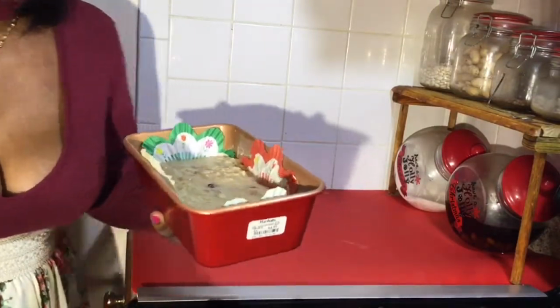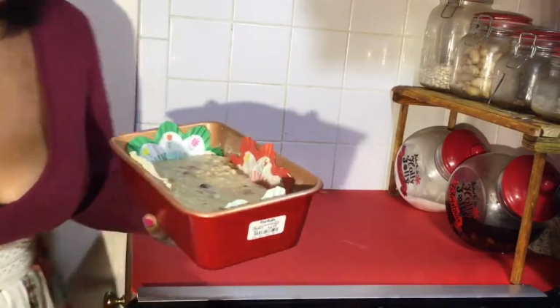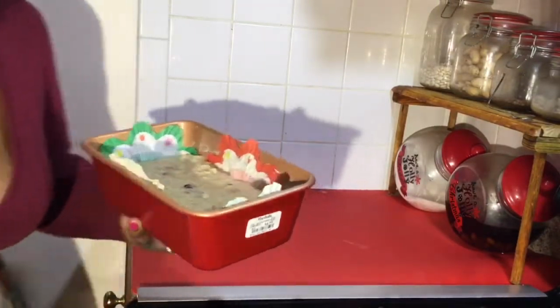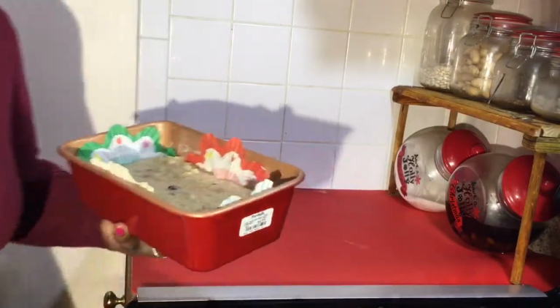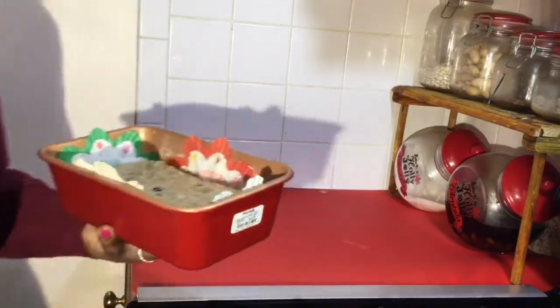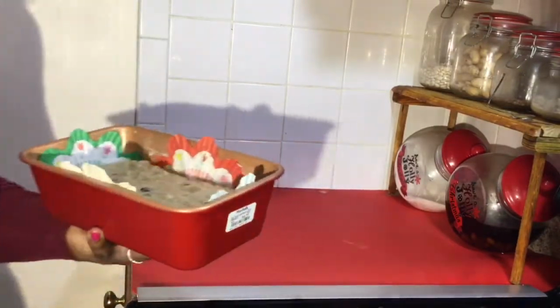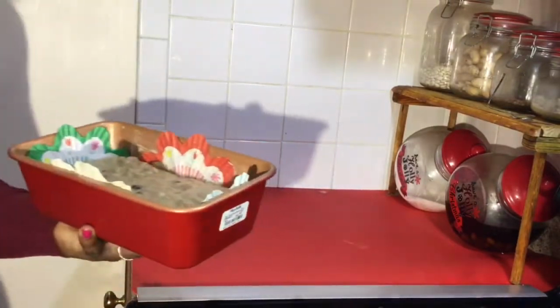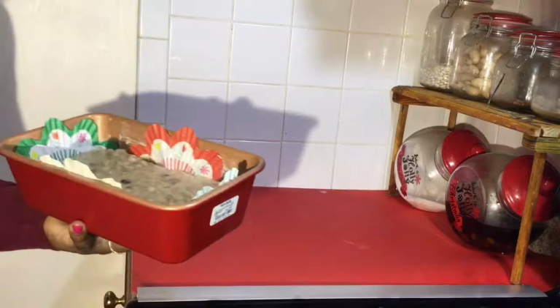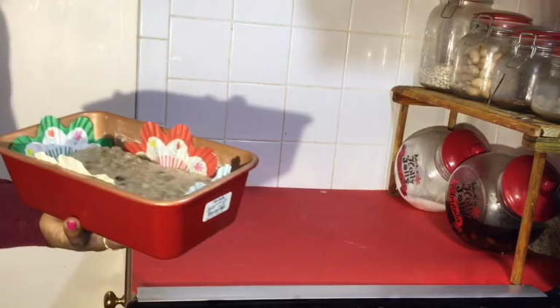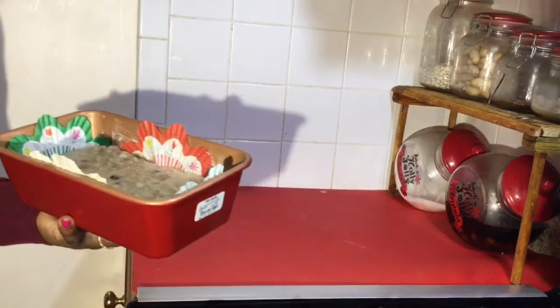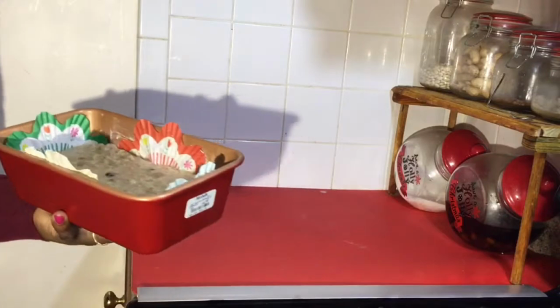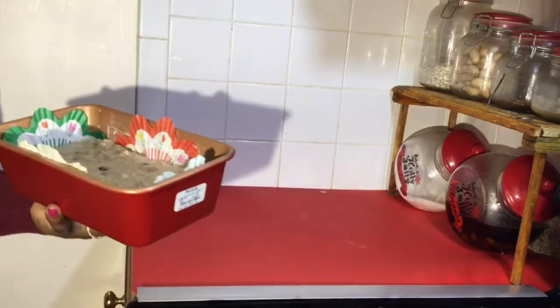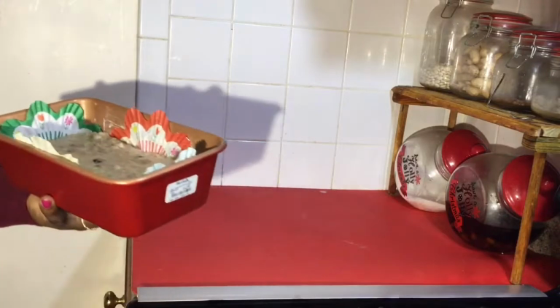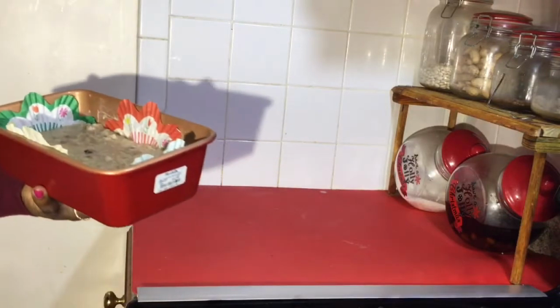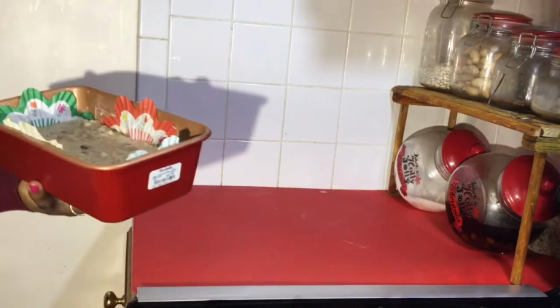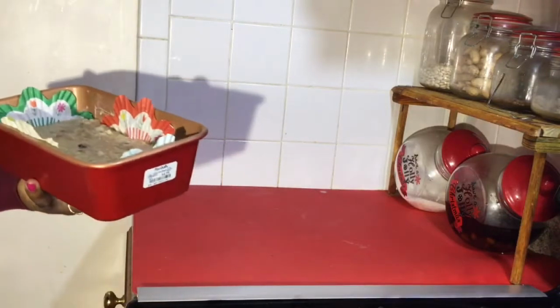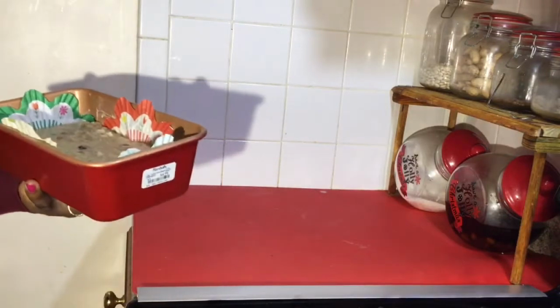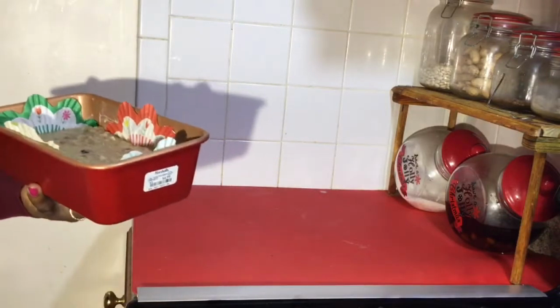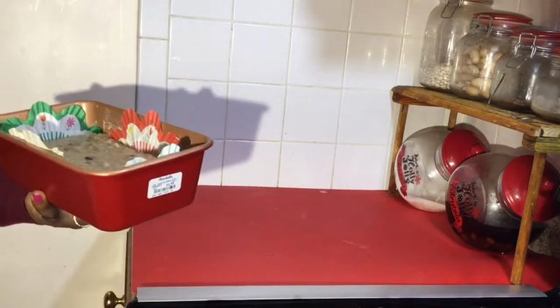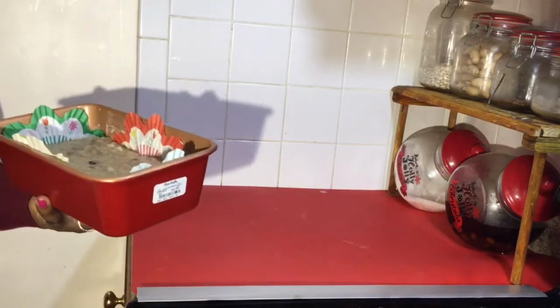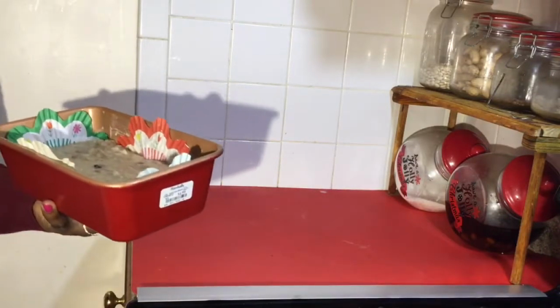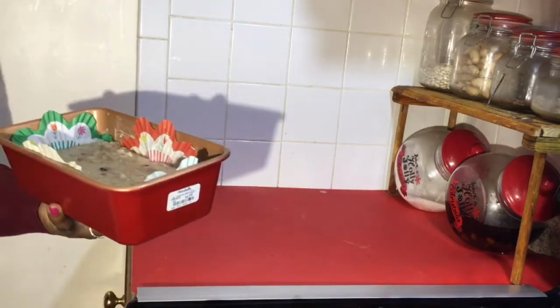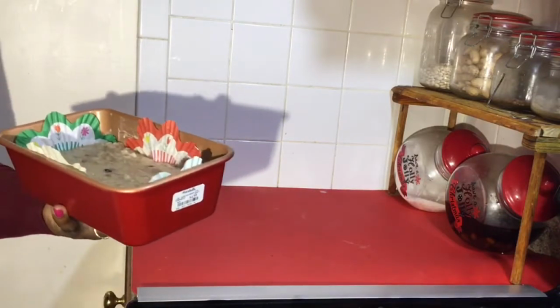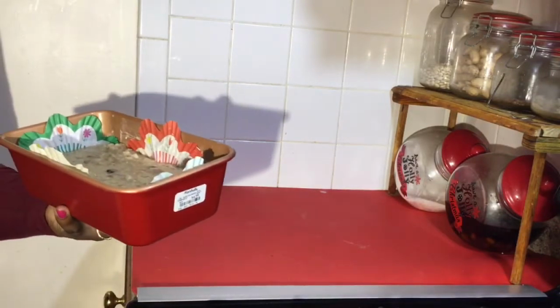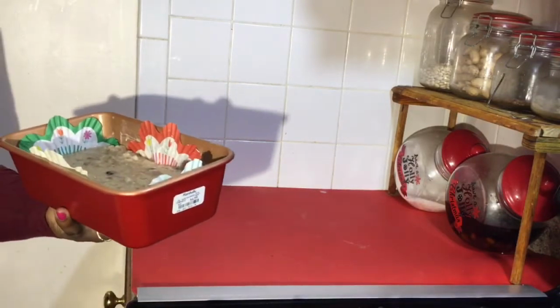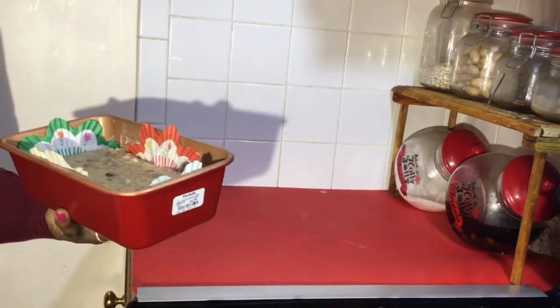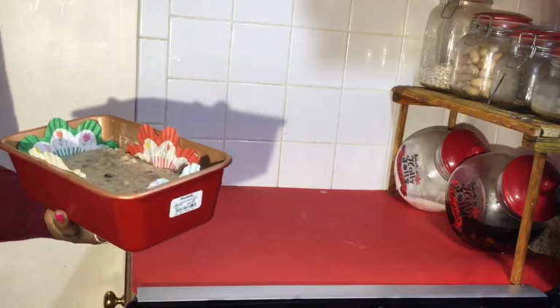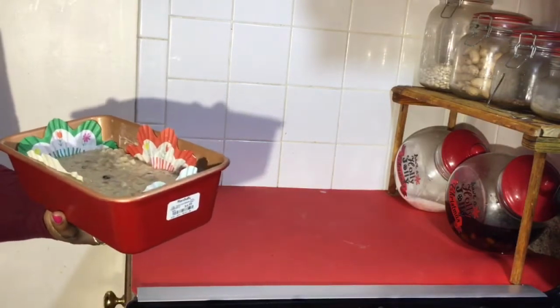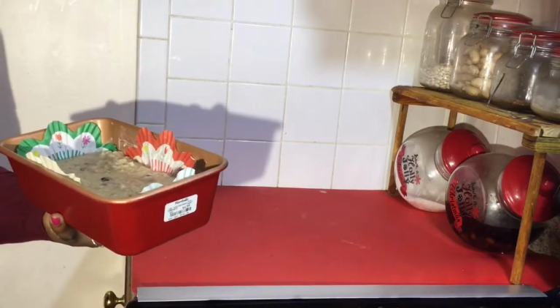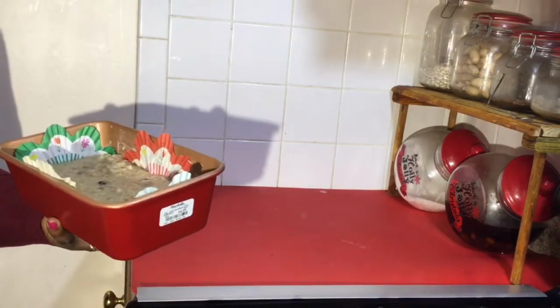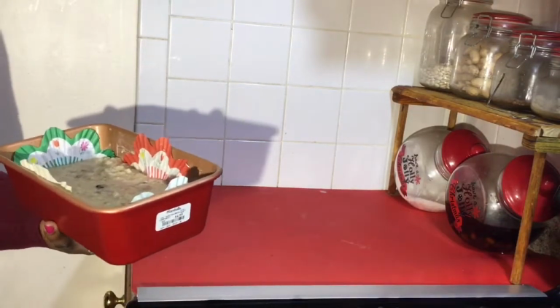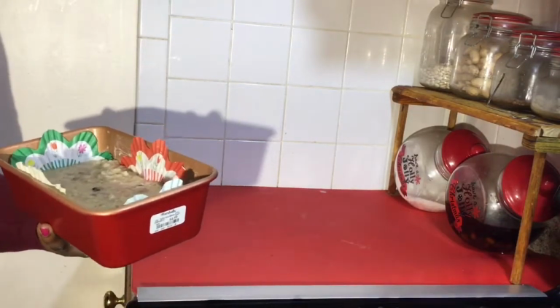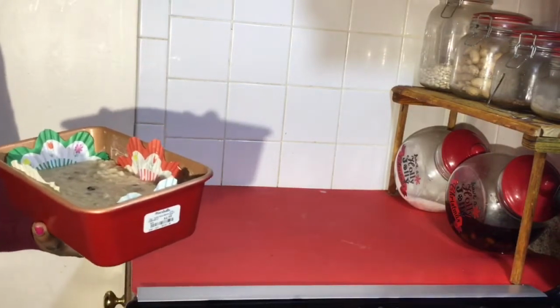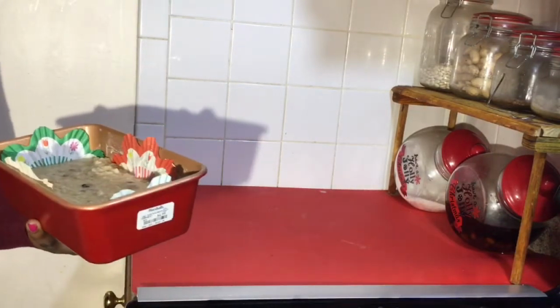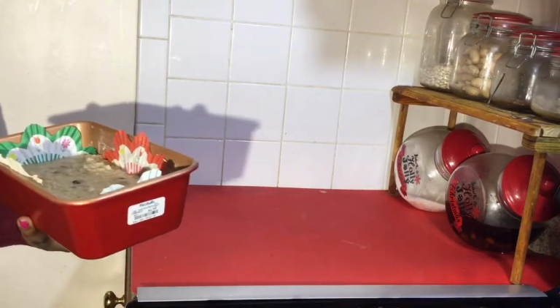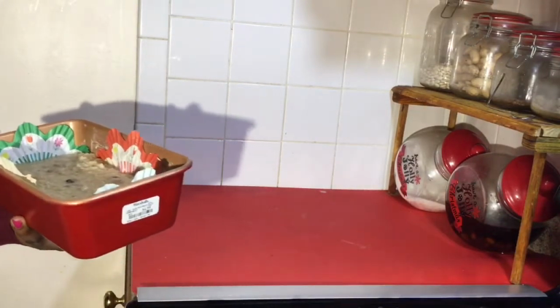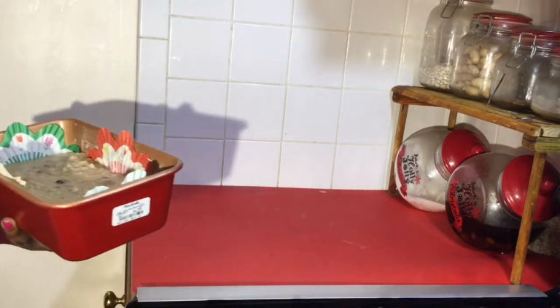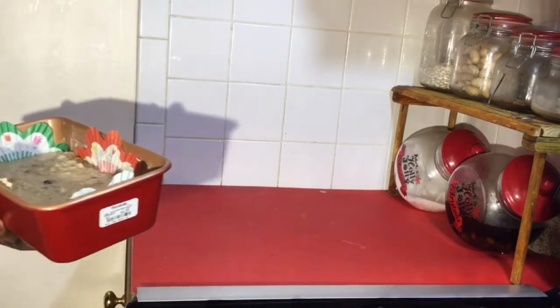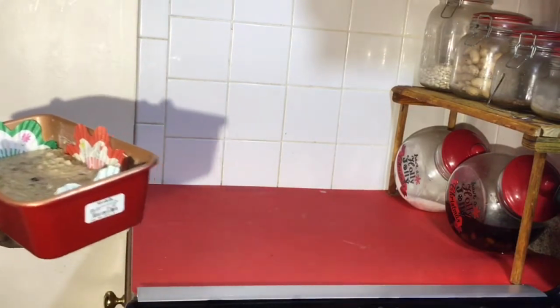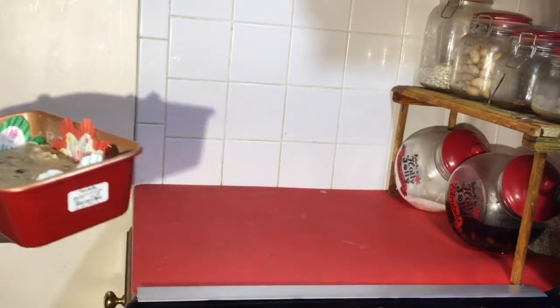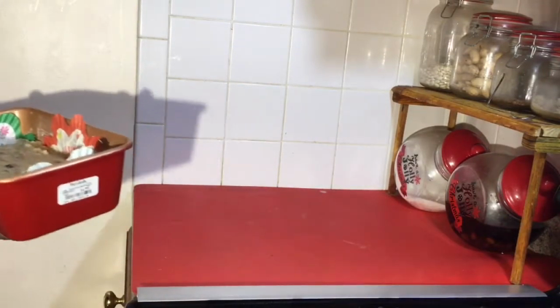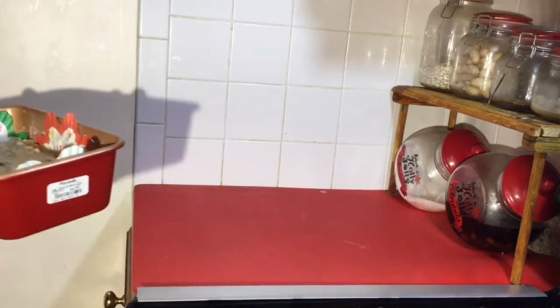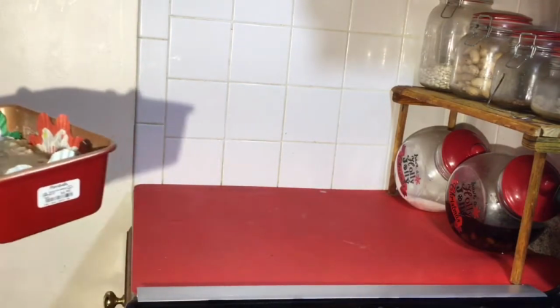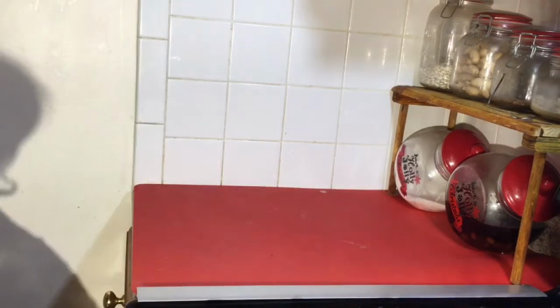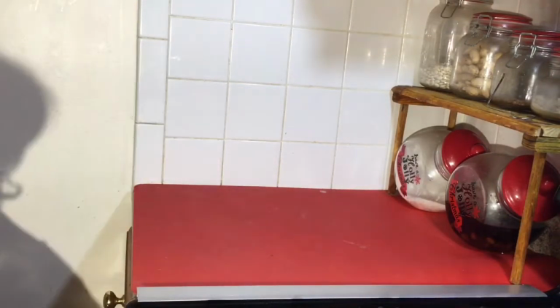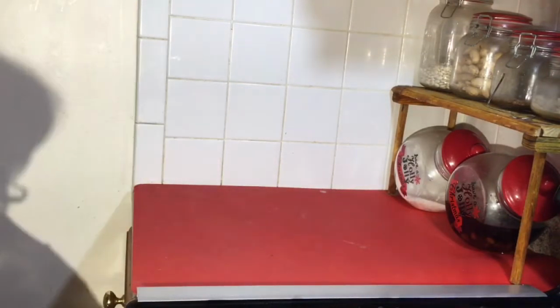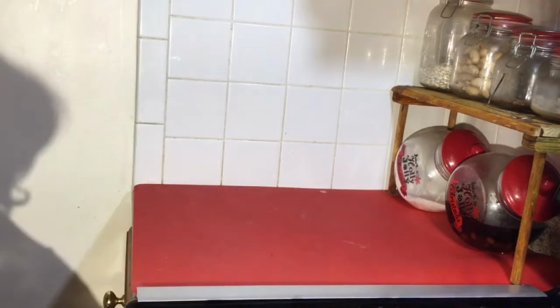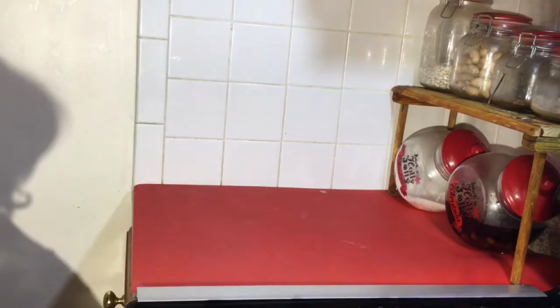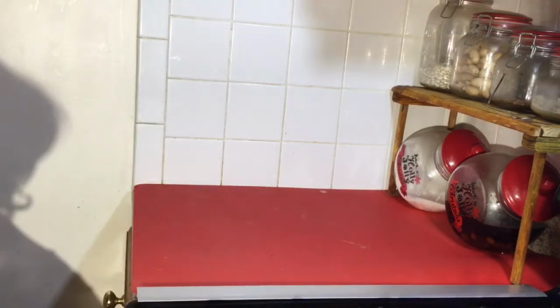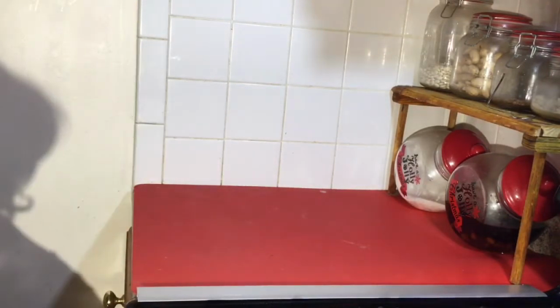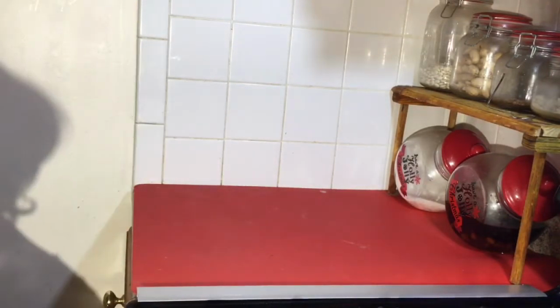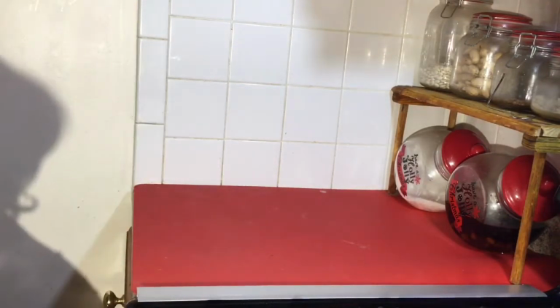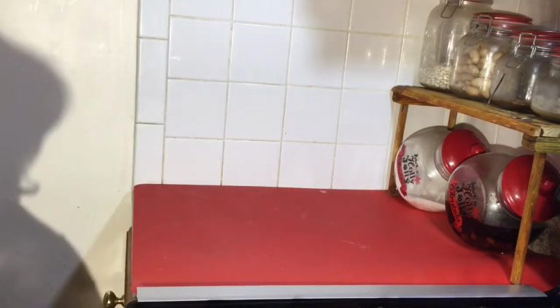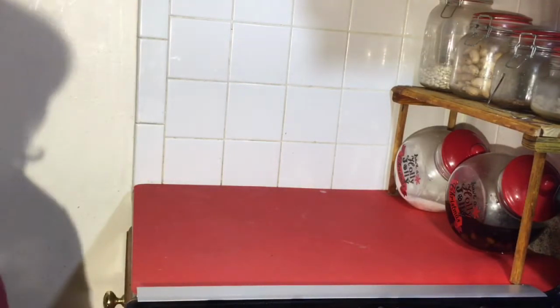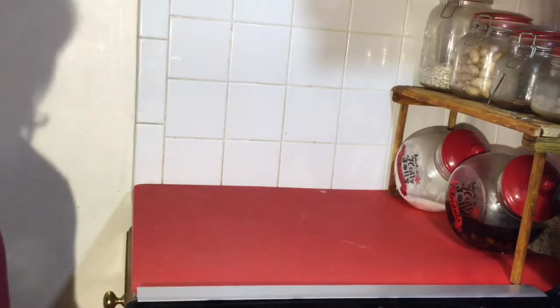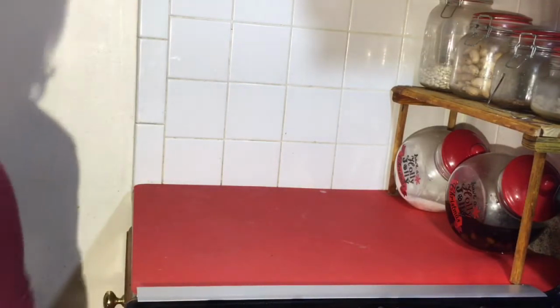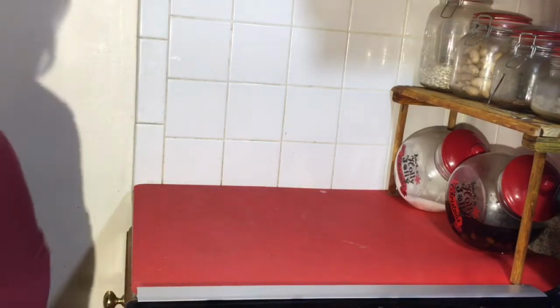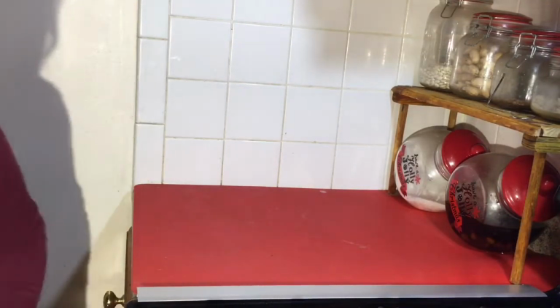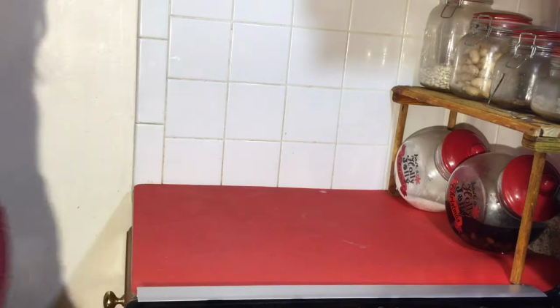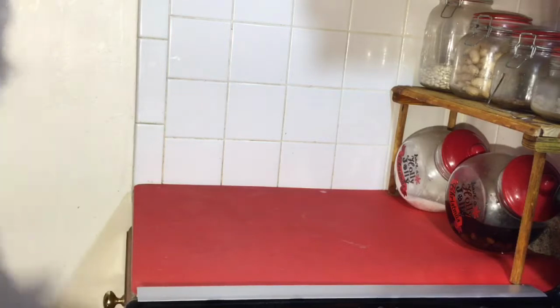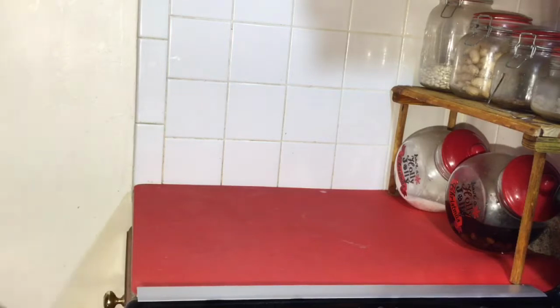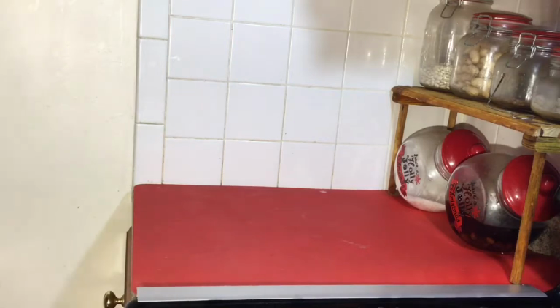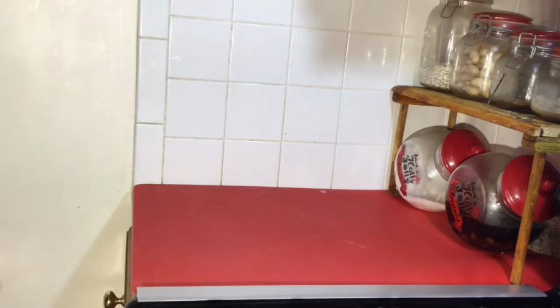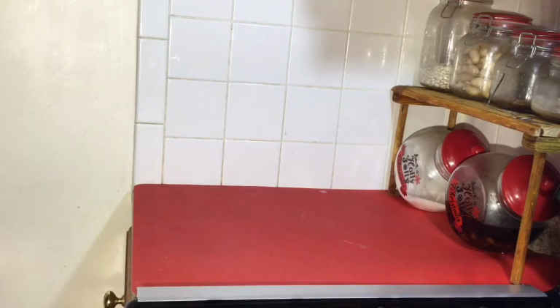So now this is what it looks like — we're going to put this in our oven at 350 degrees for at least an hour.